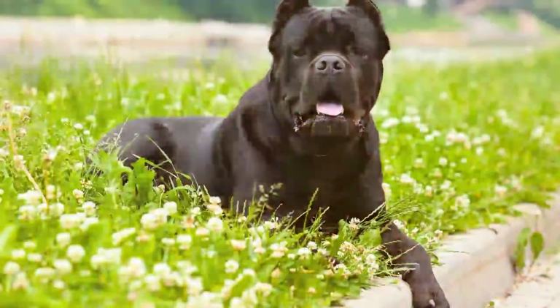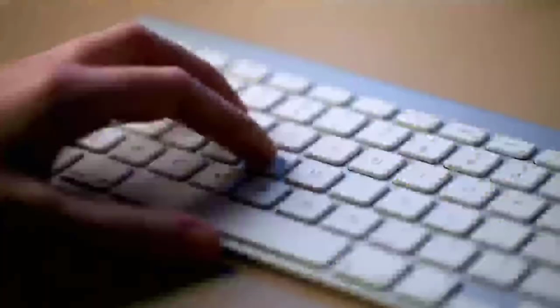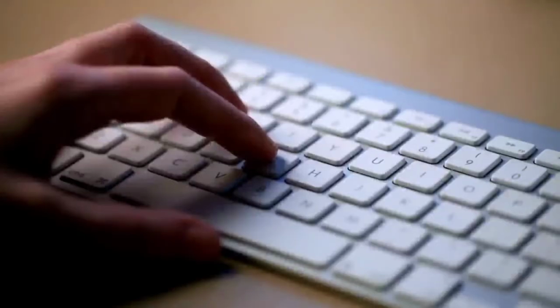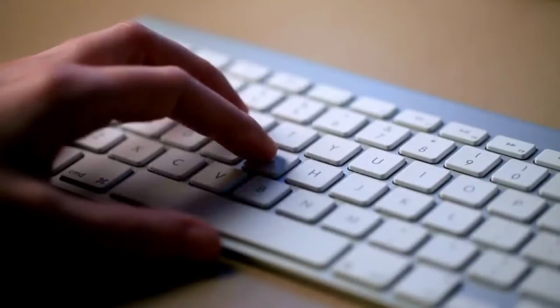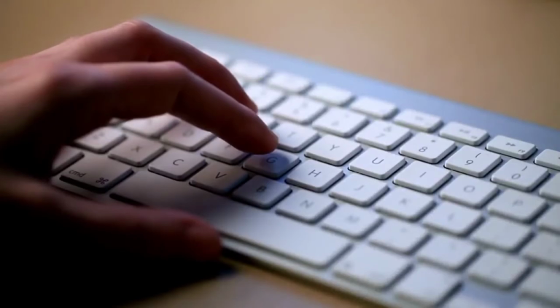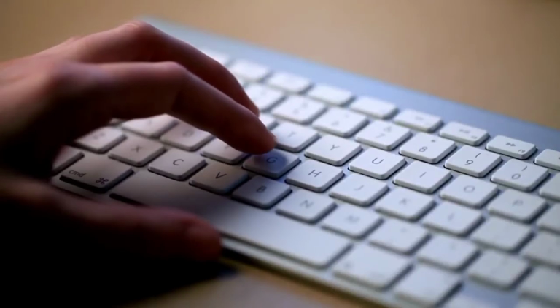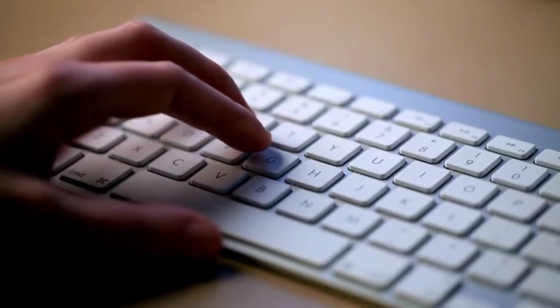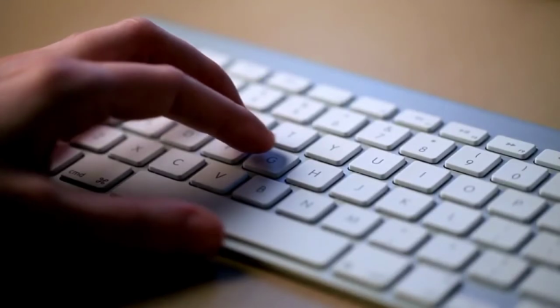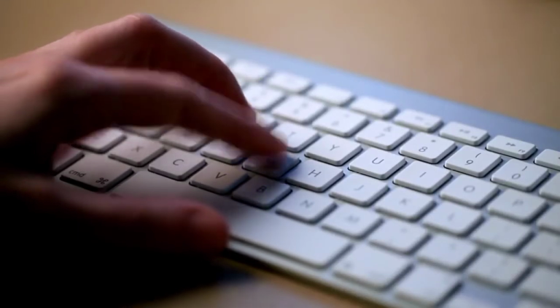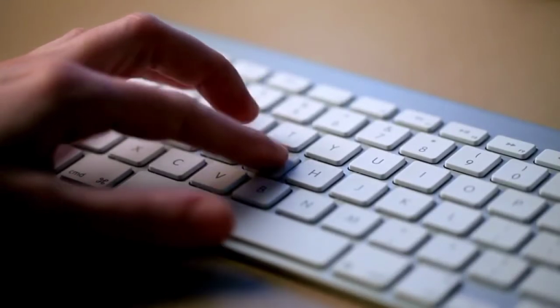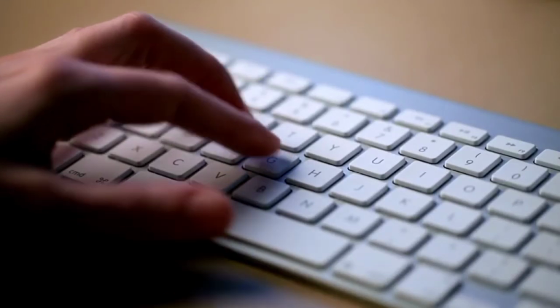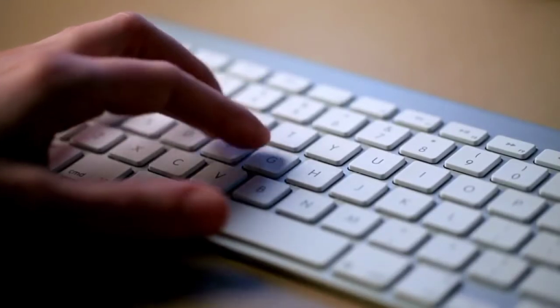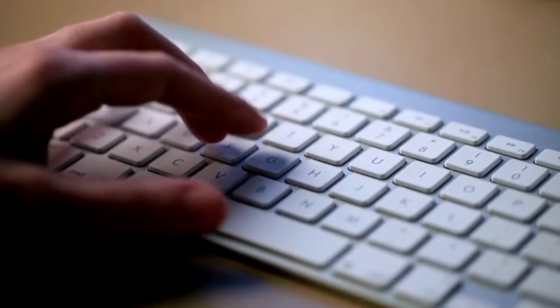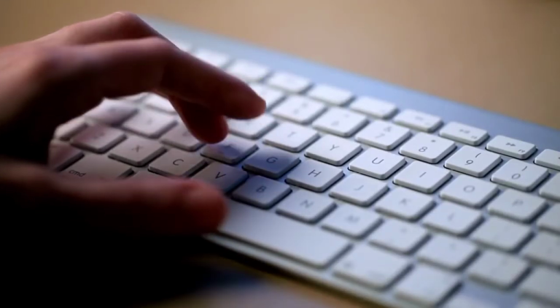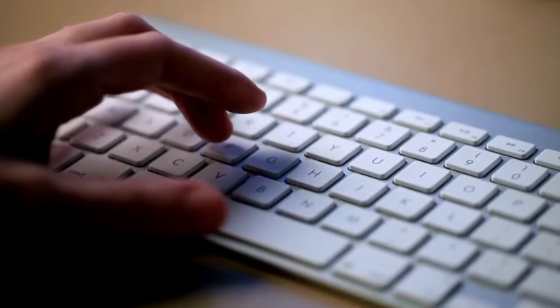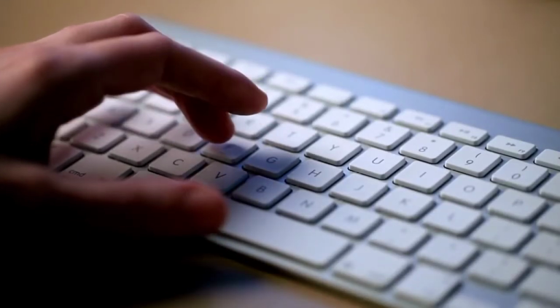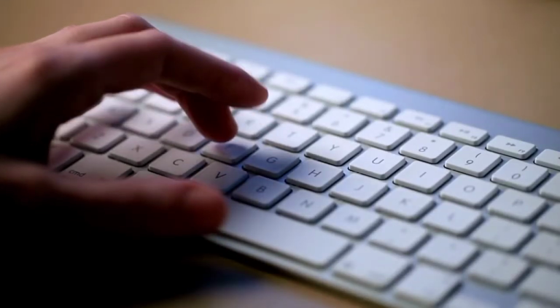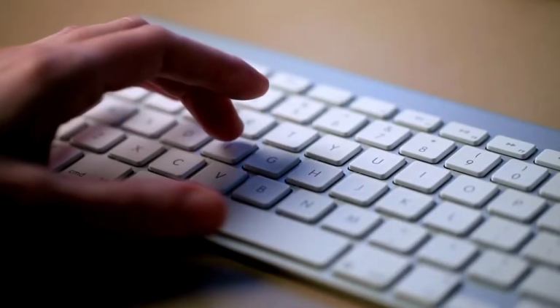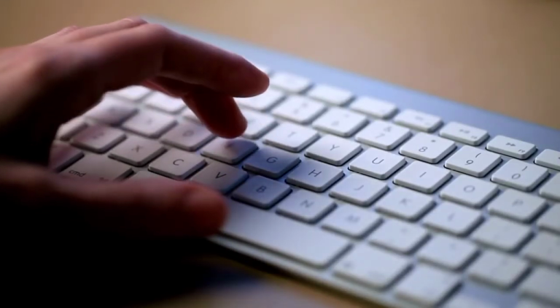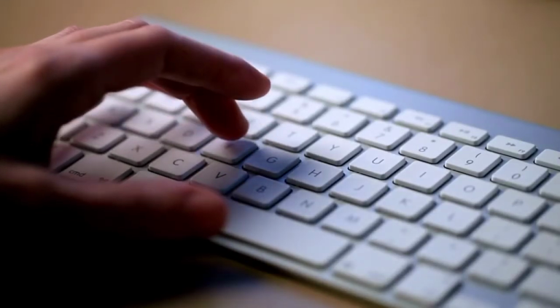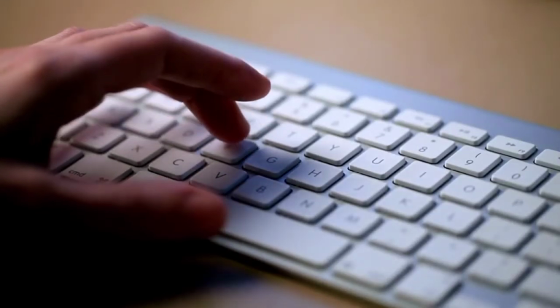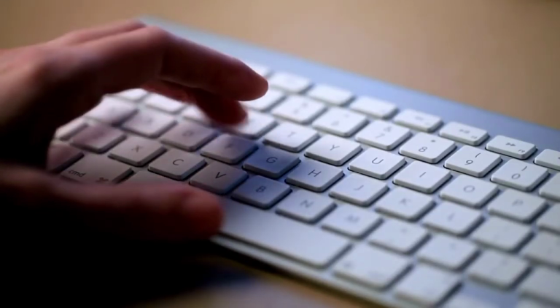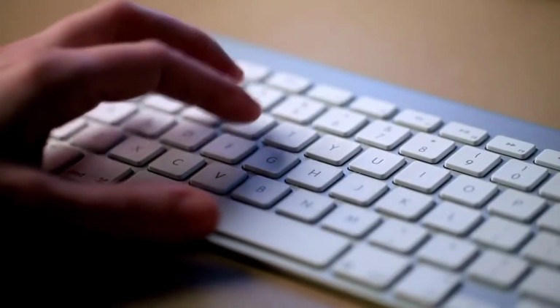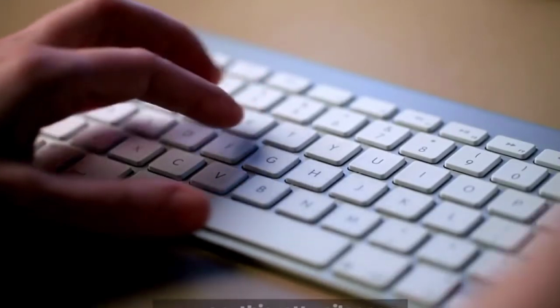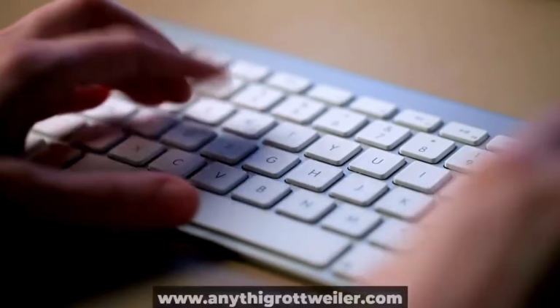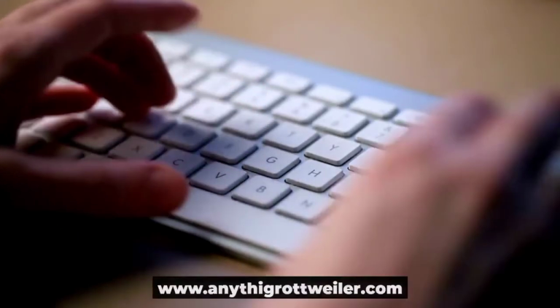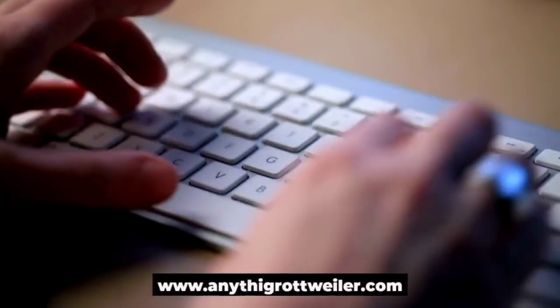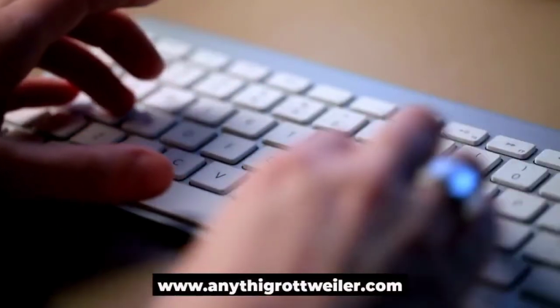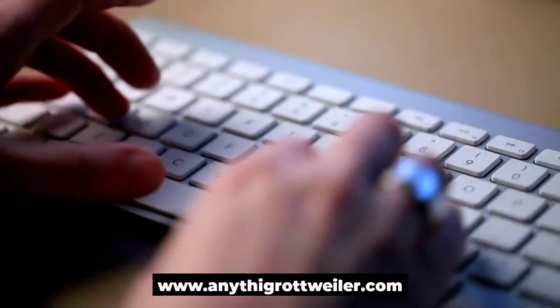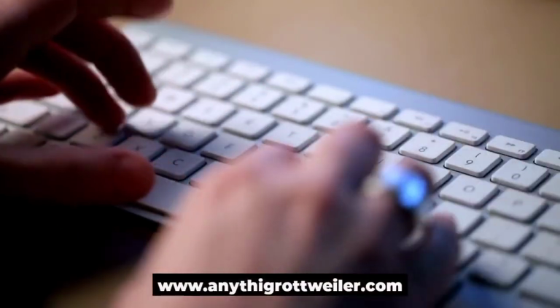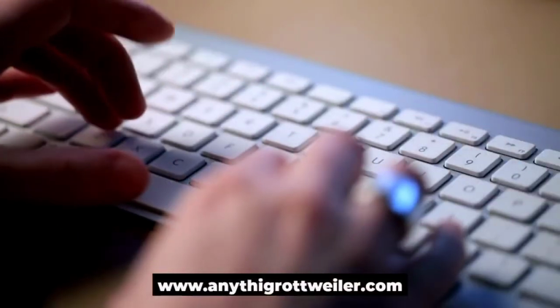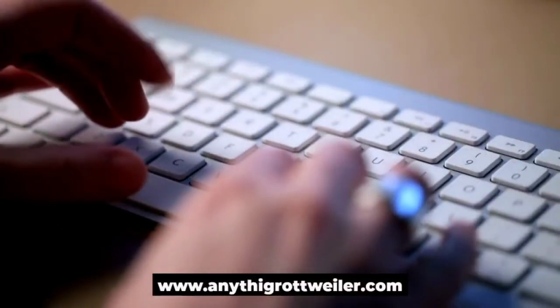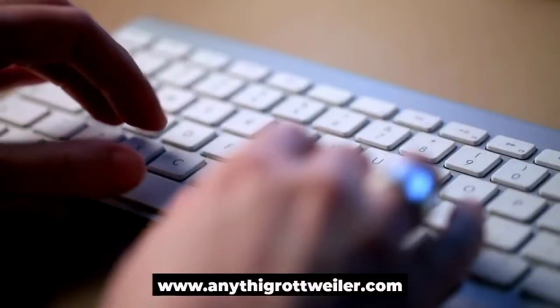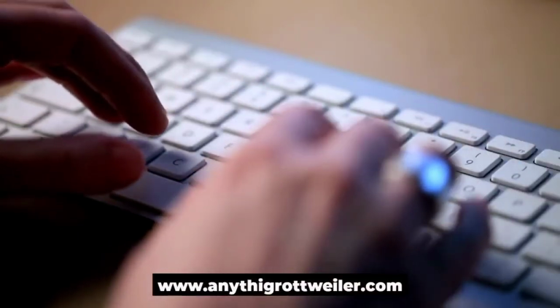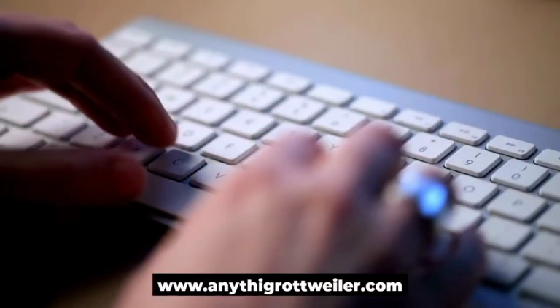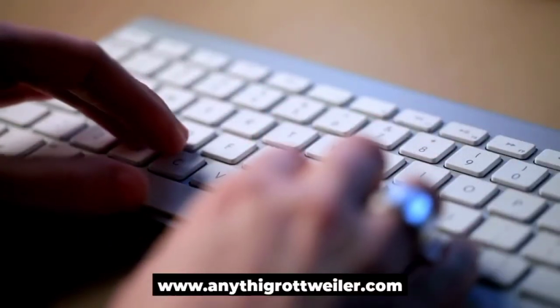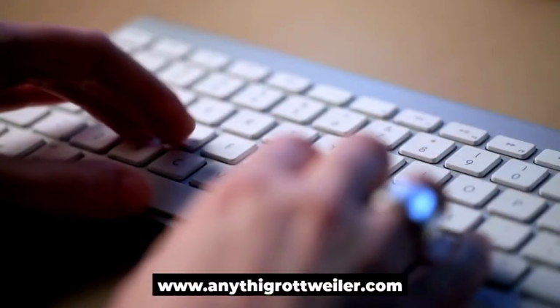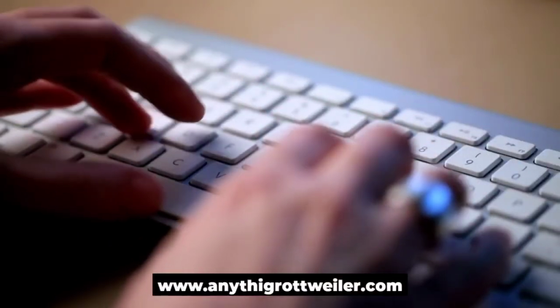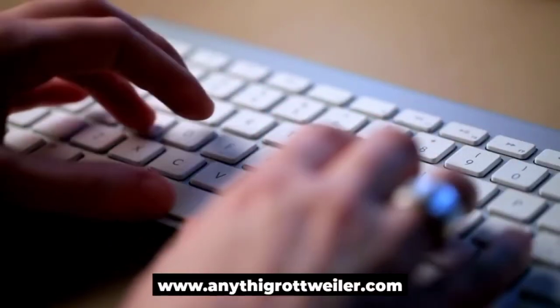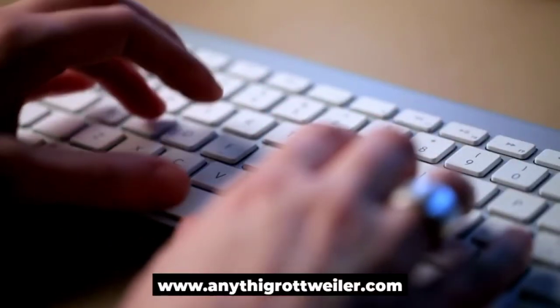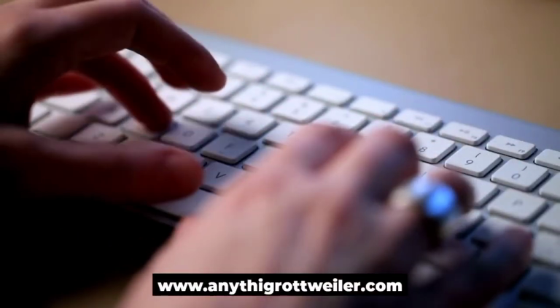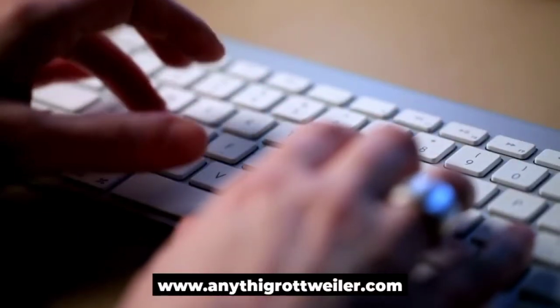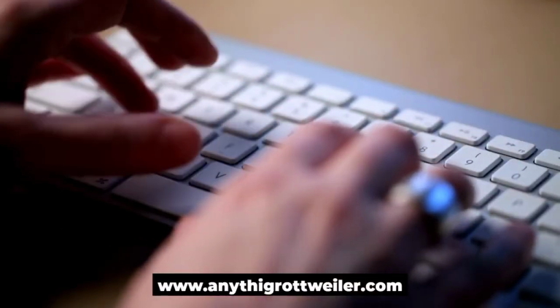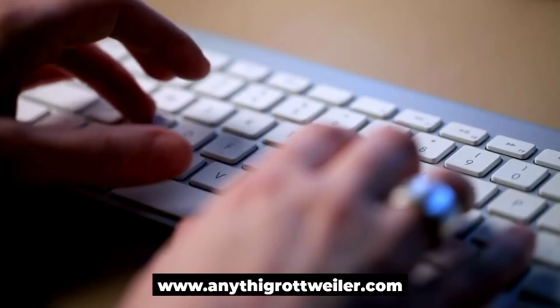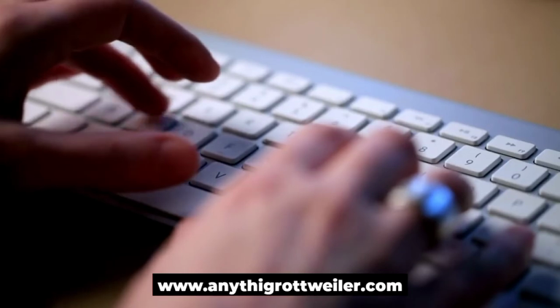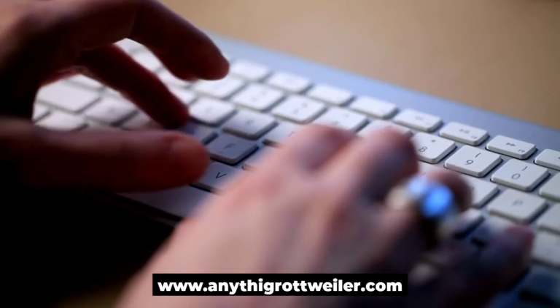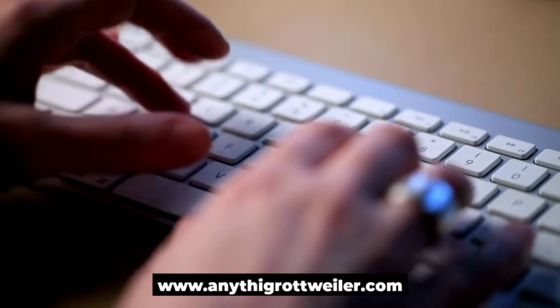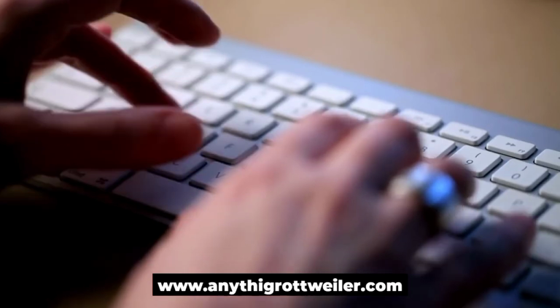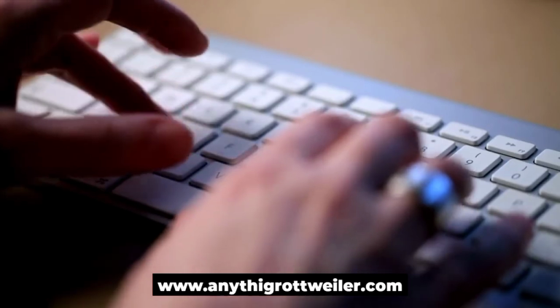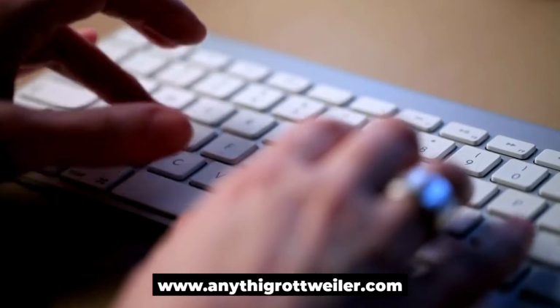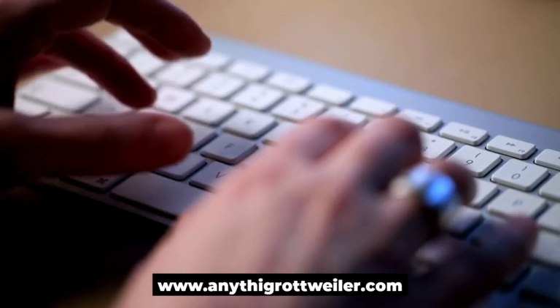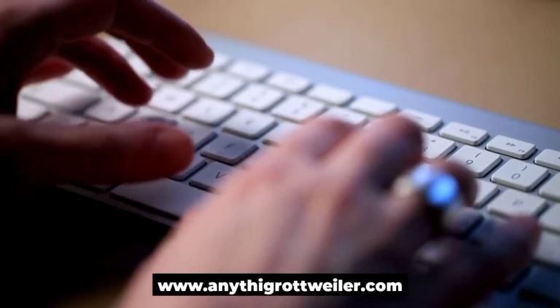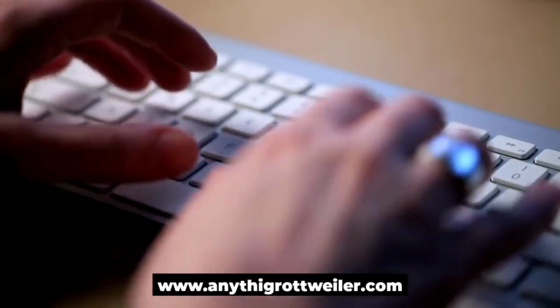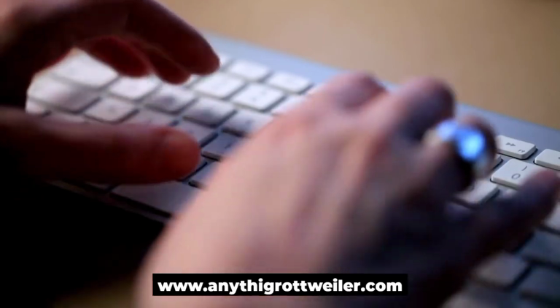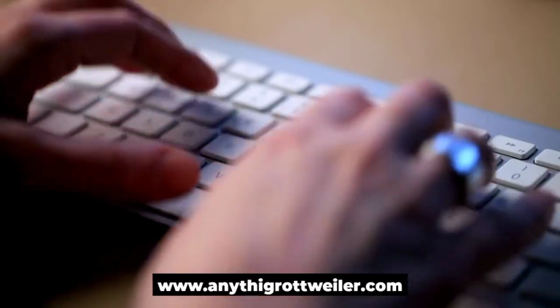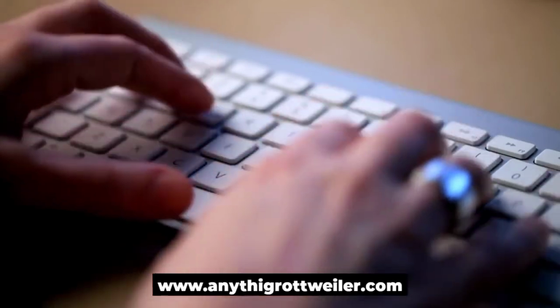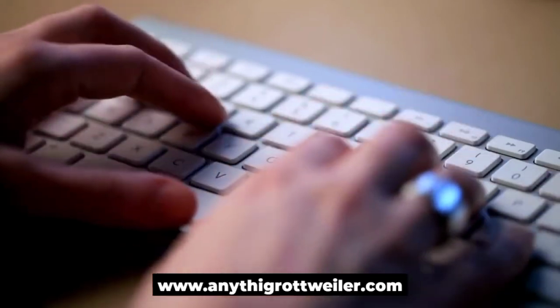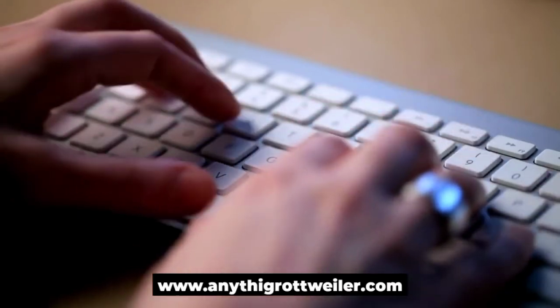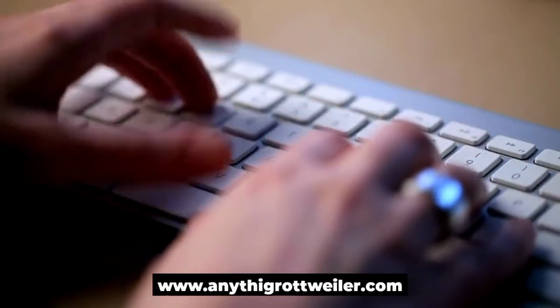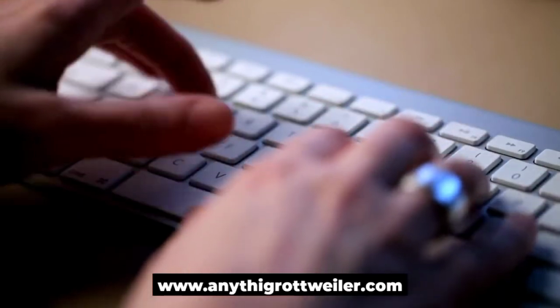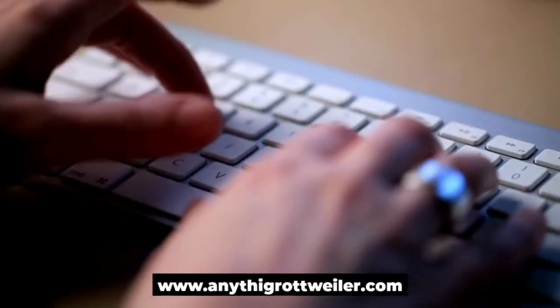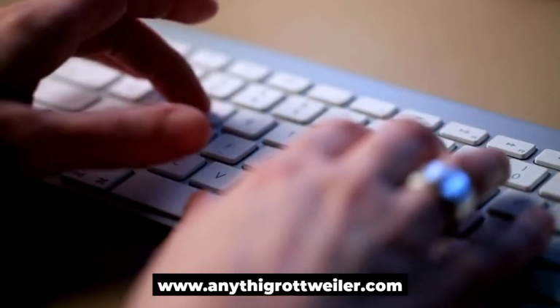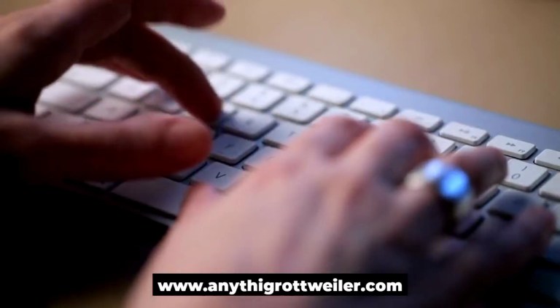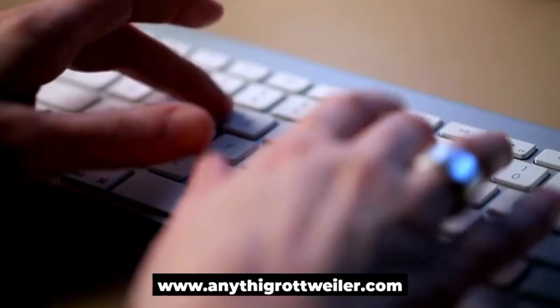For more information, visit our website at anythinggrottweiler.com.